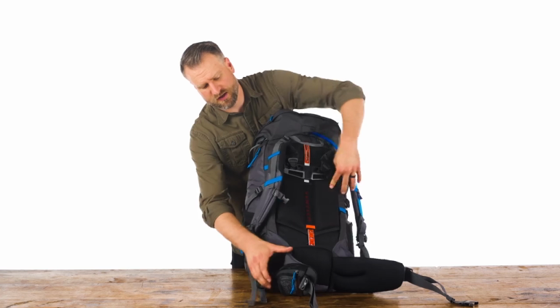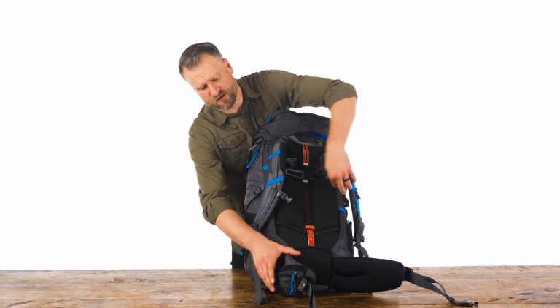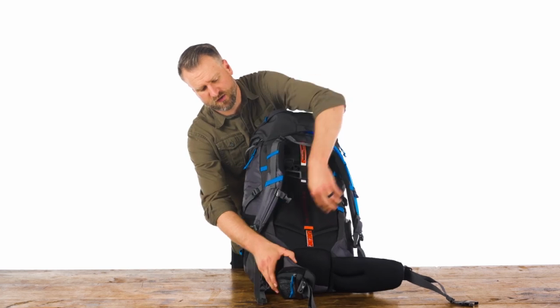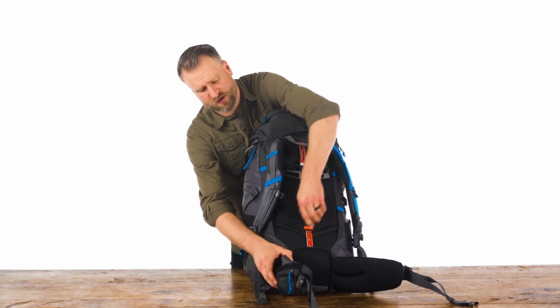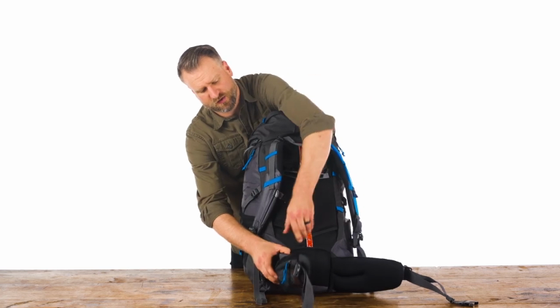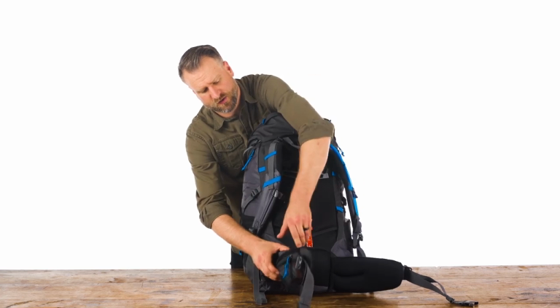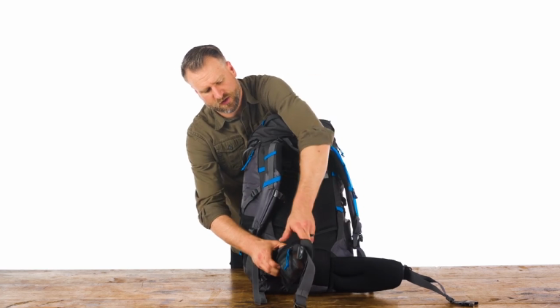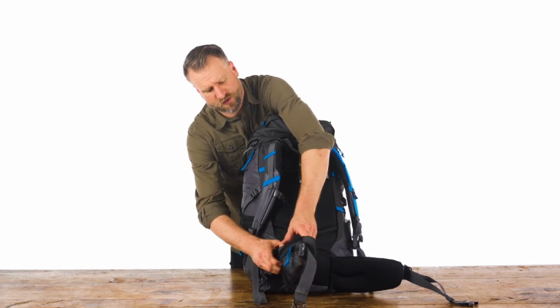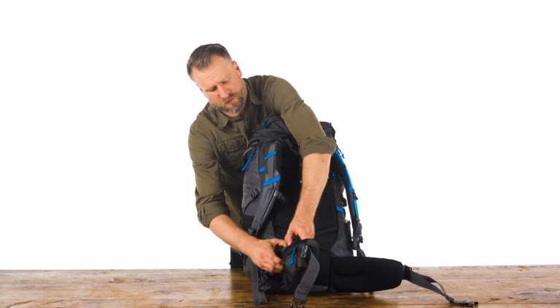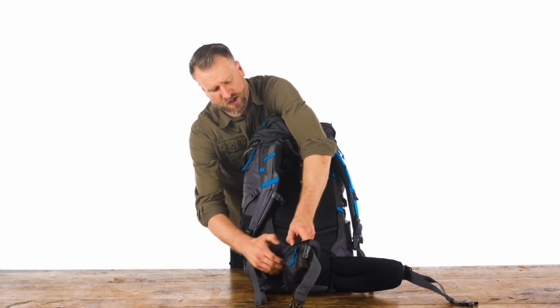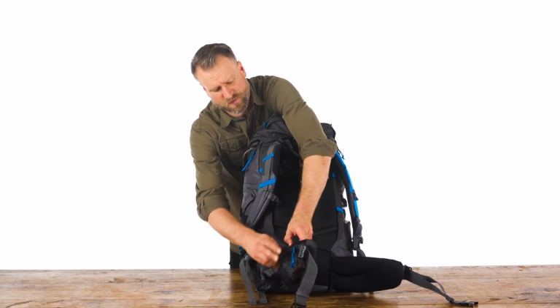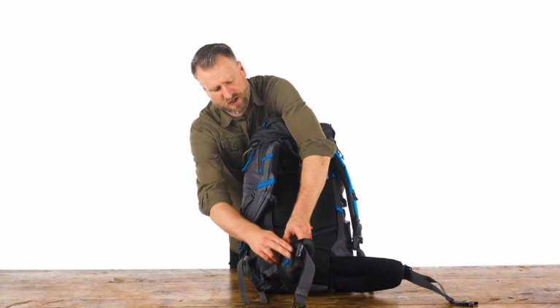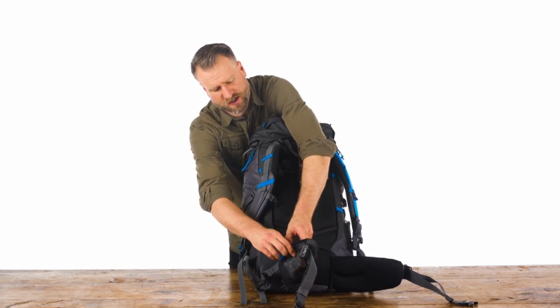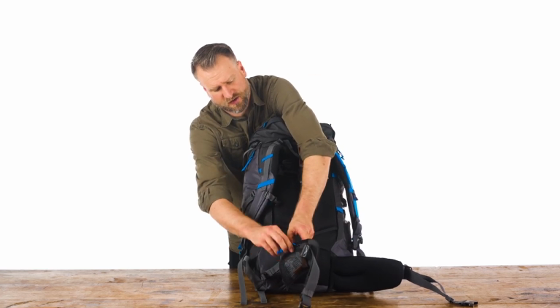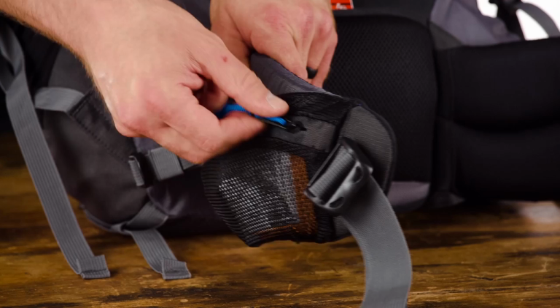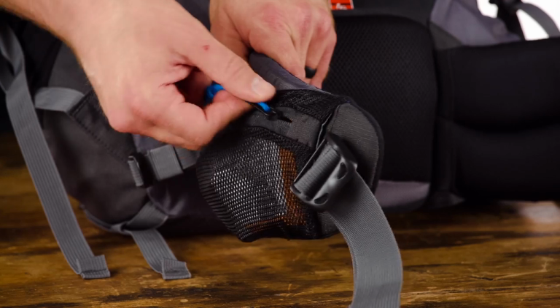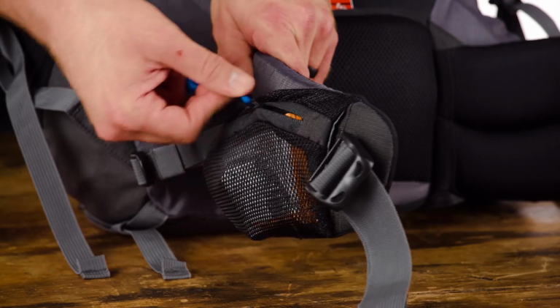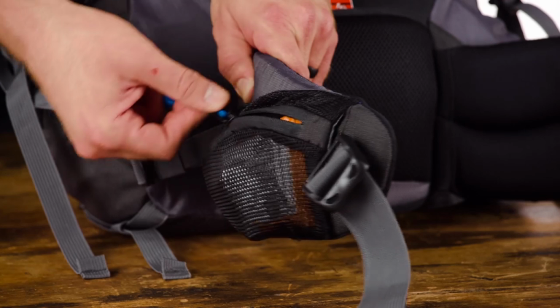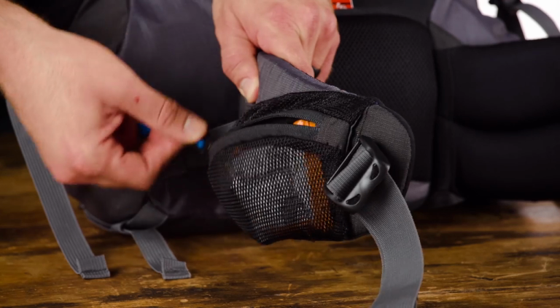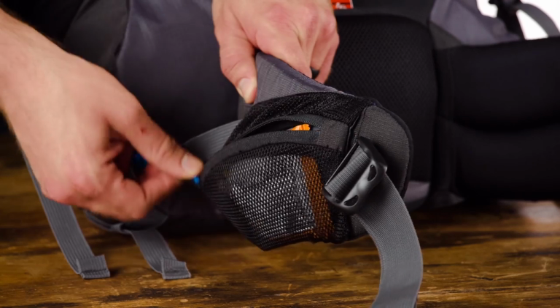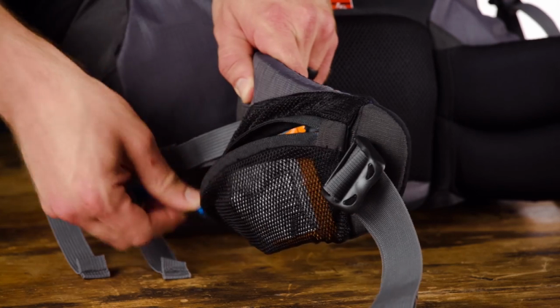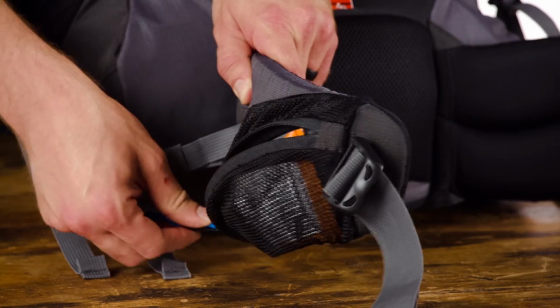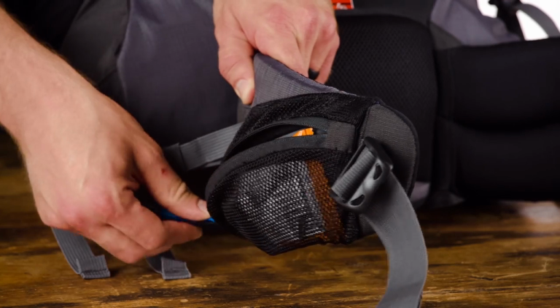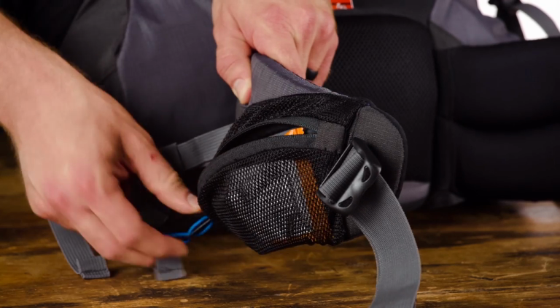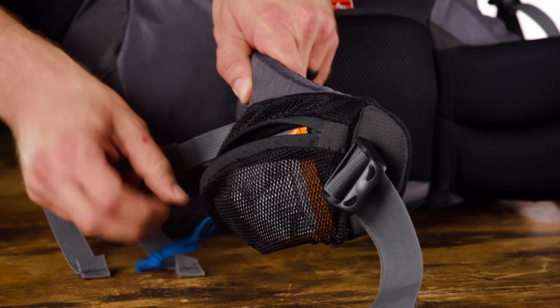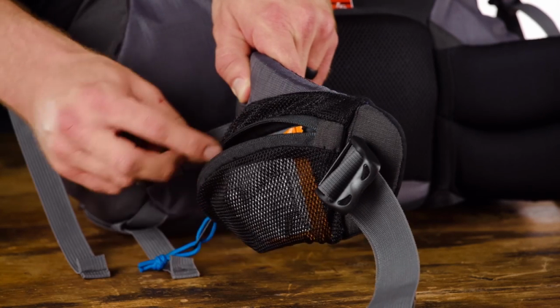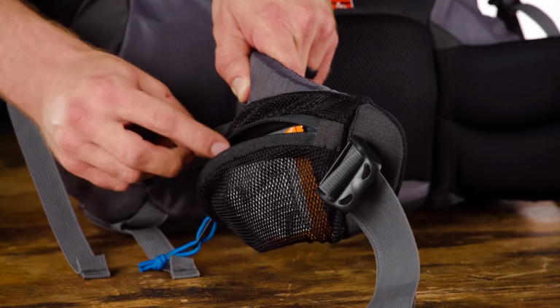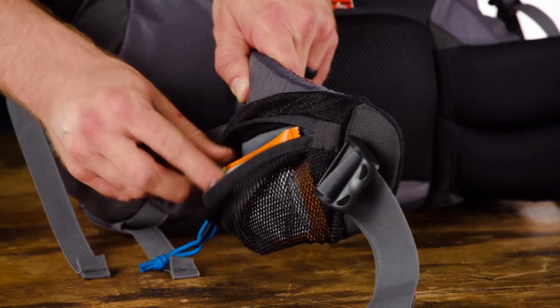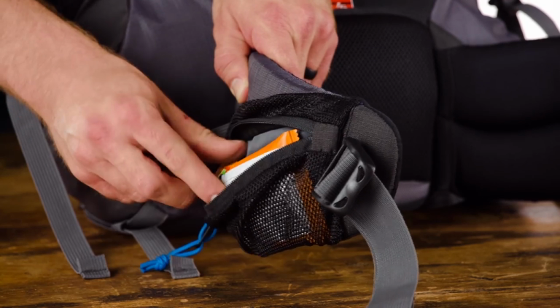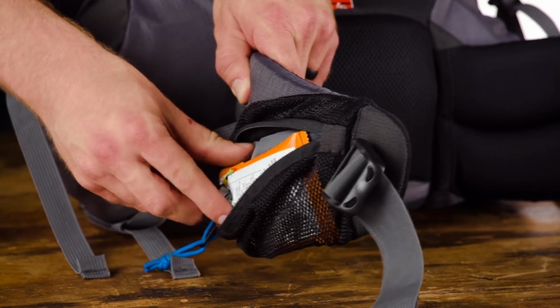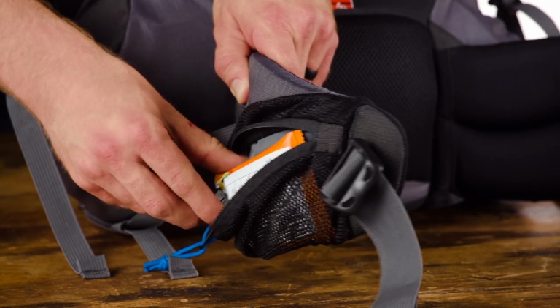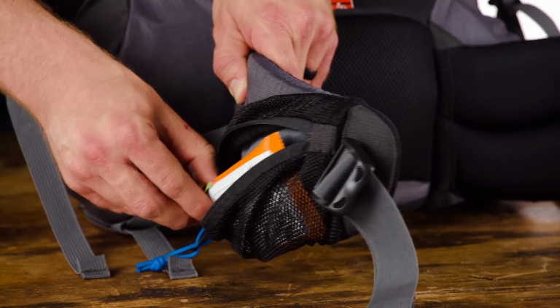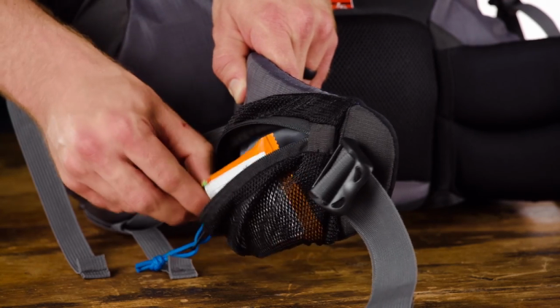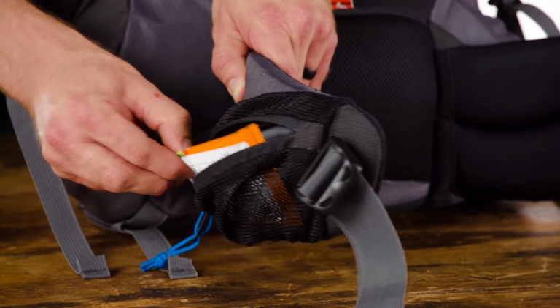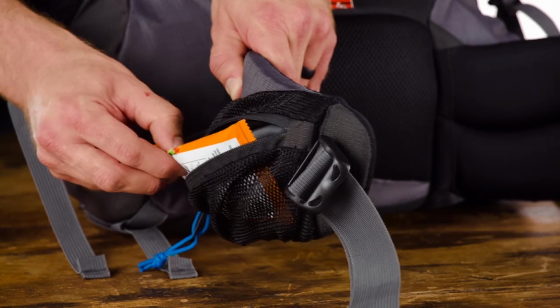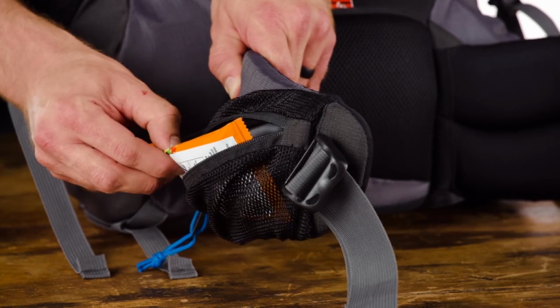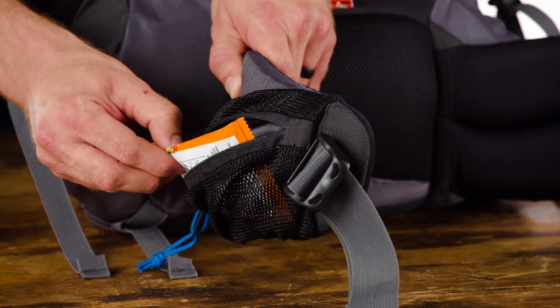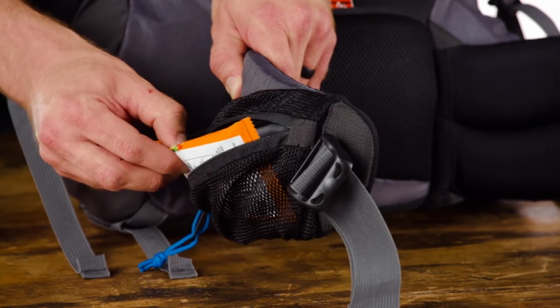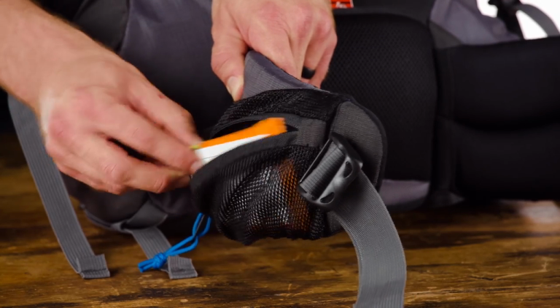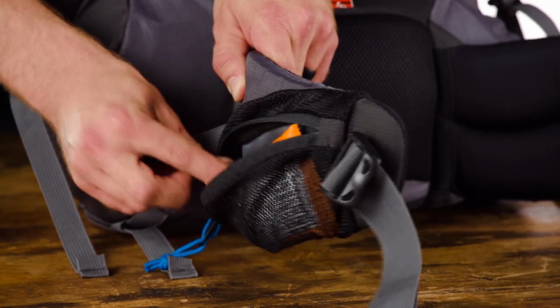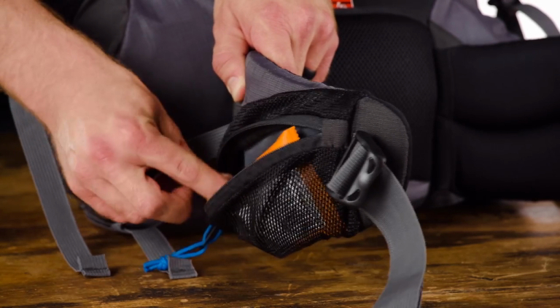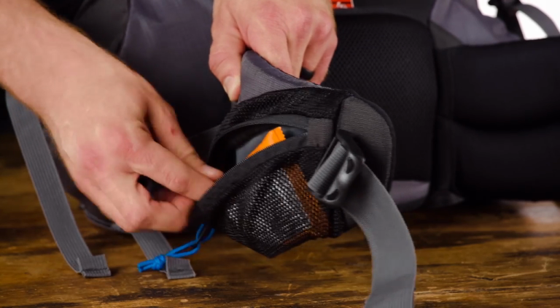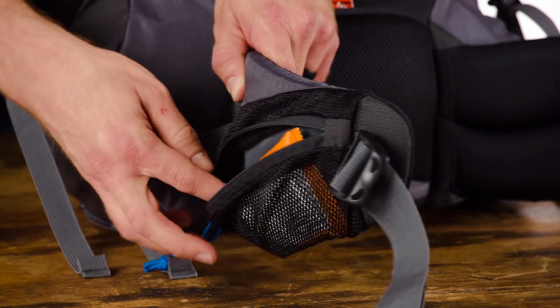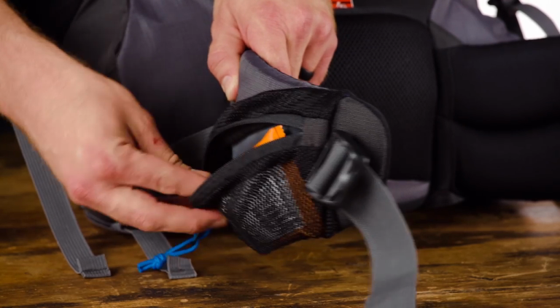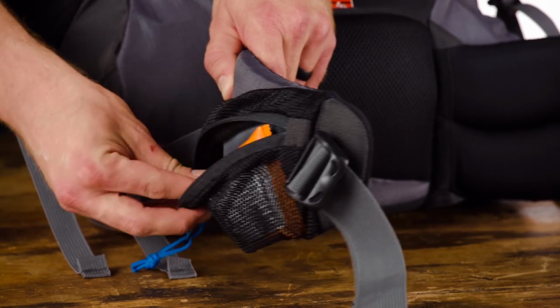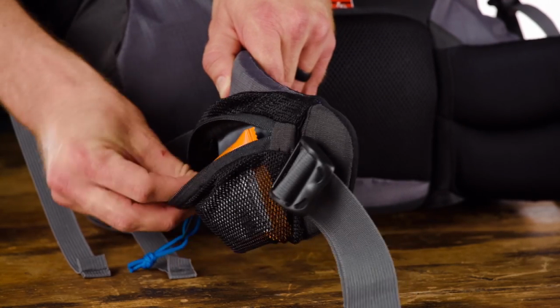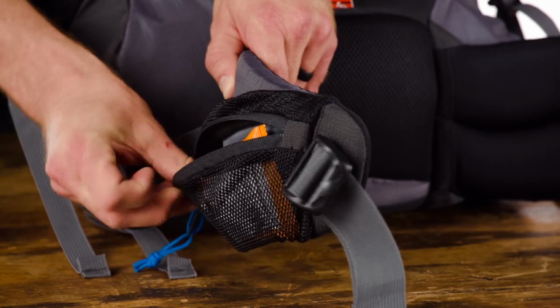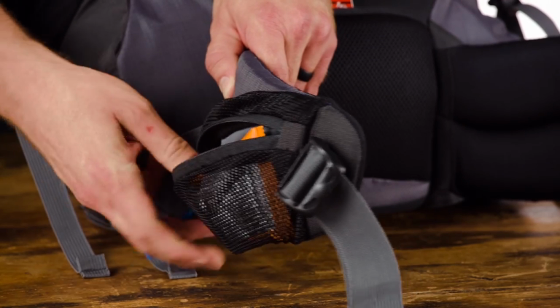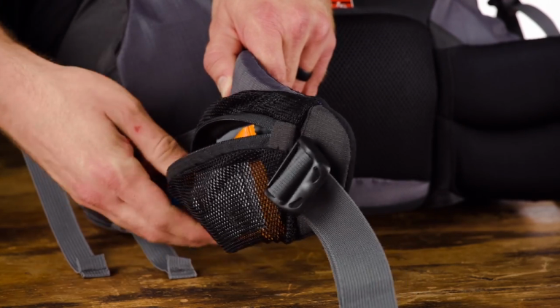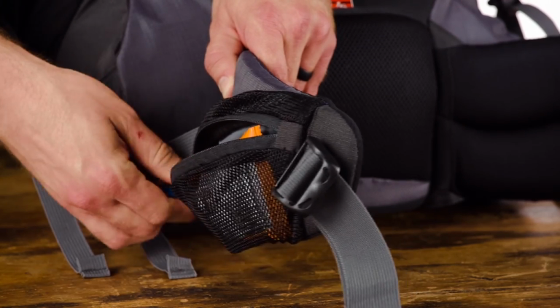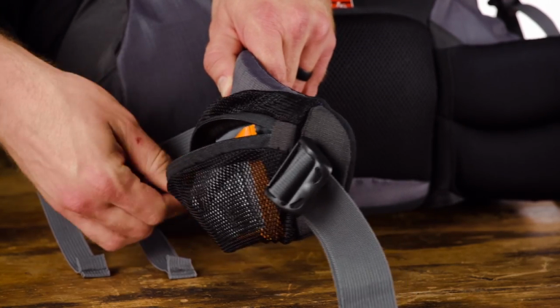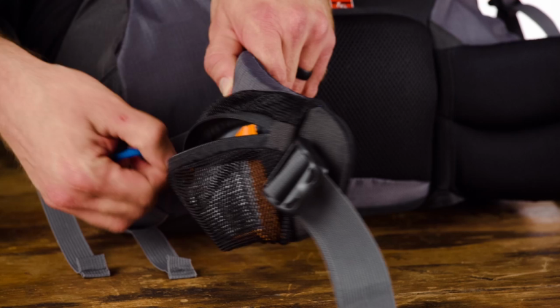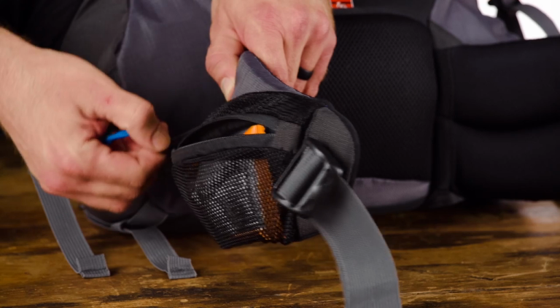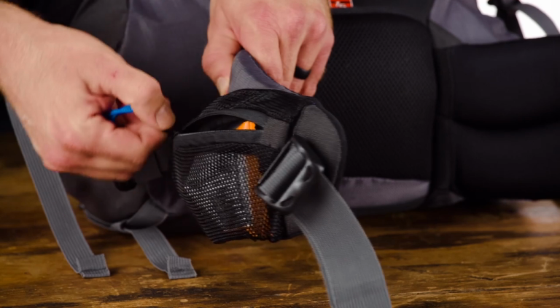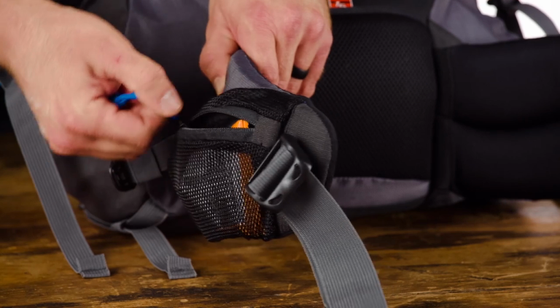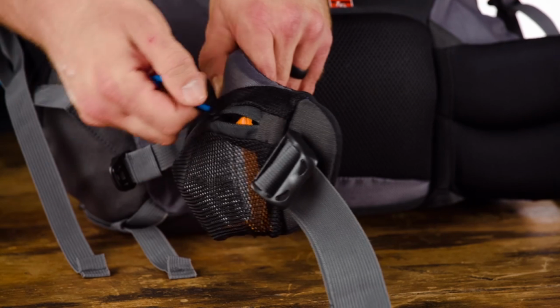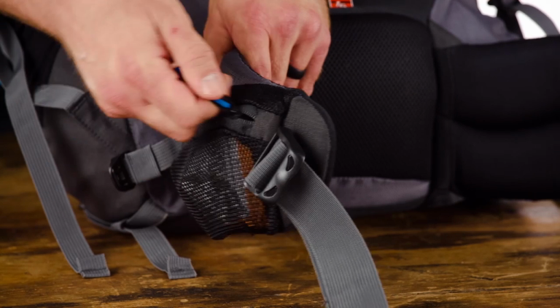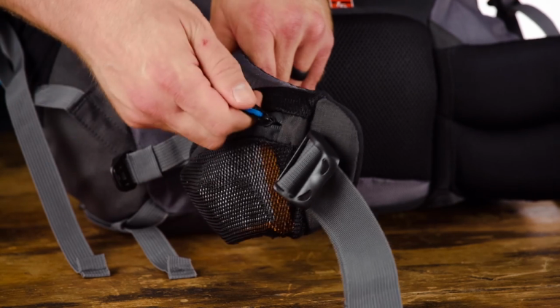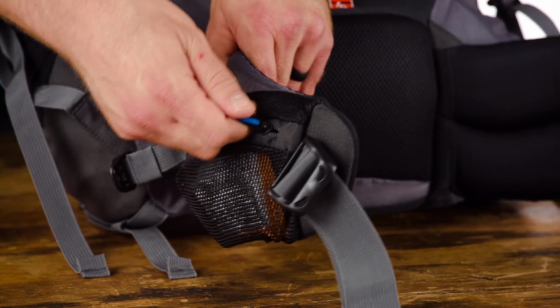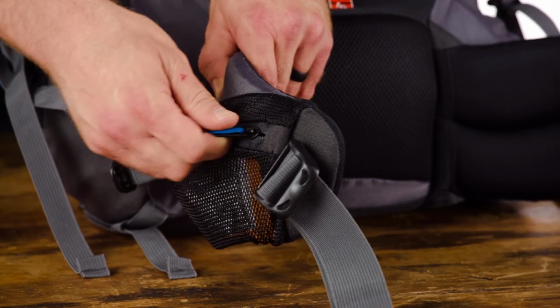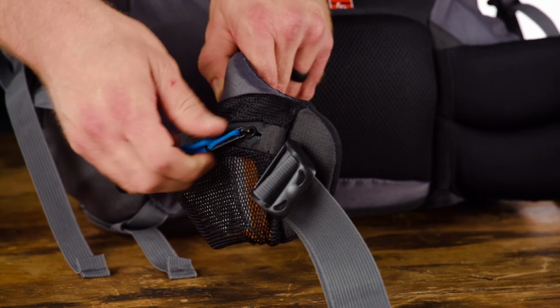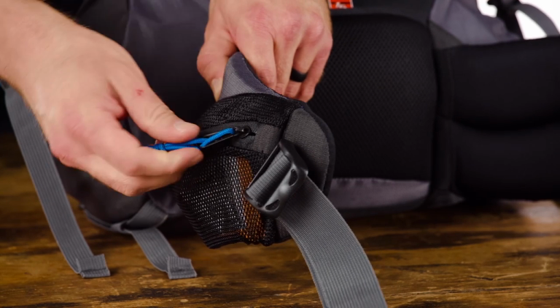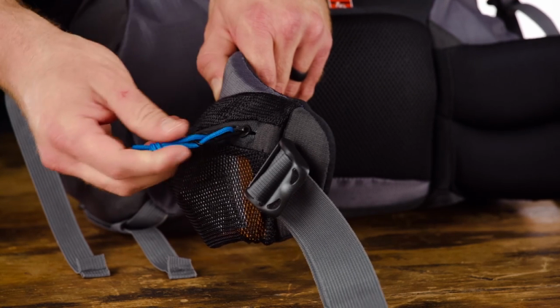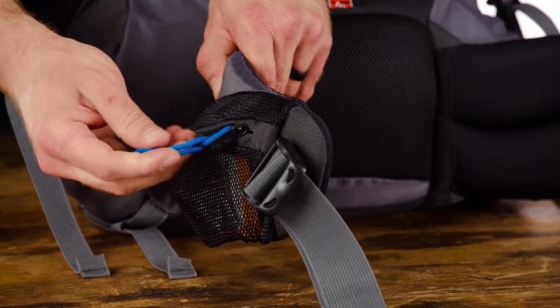There's also a little mesh pocket right here. It's a great spot for a snack or any other quick access items.